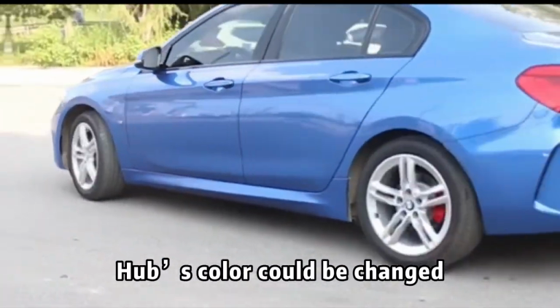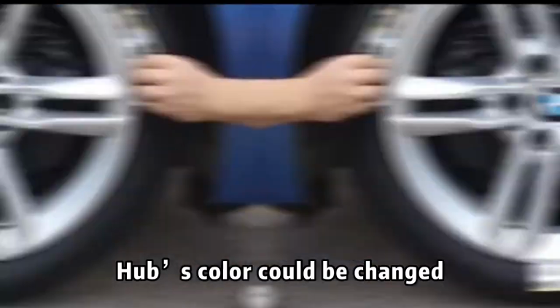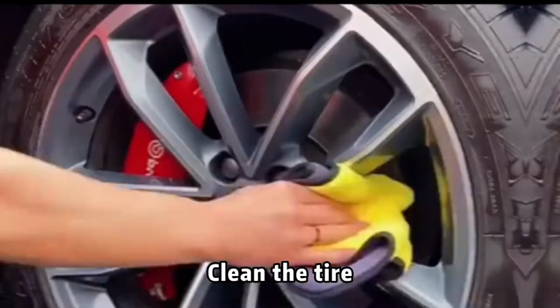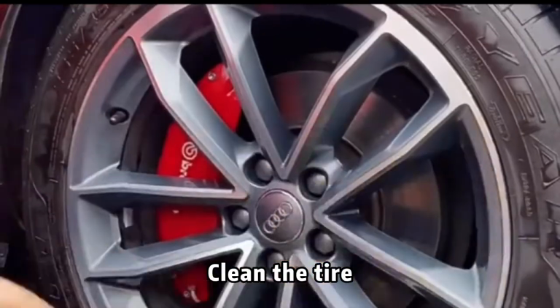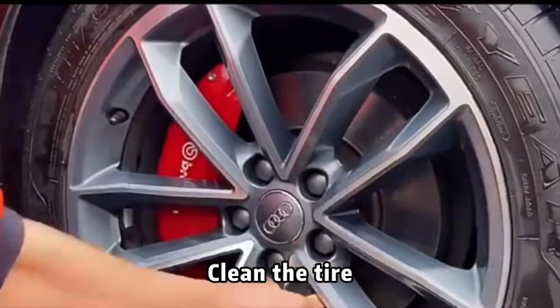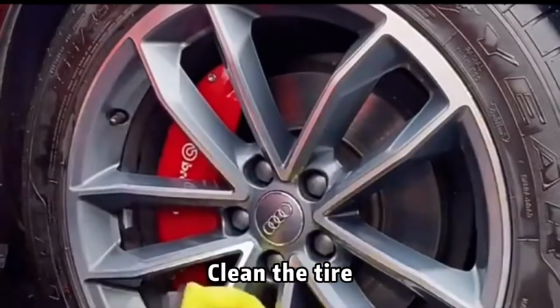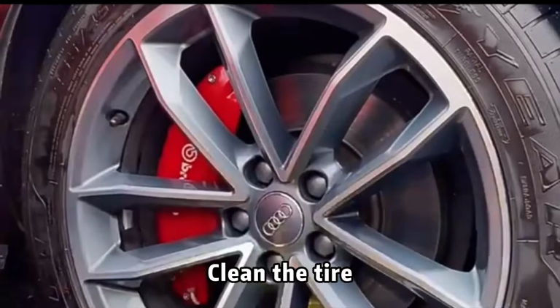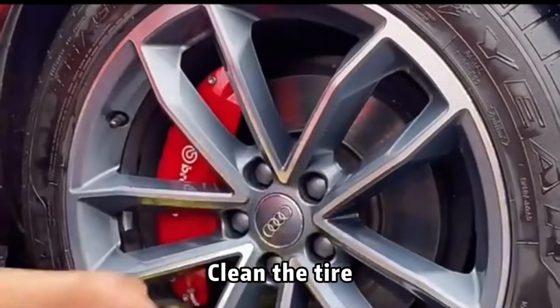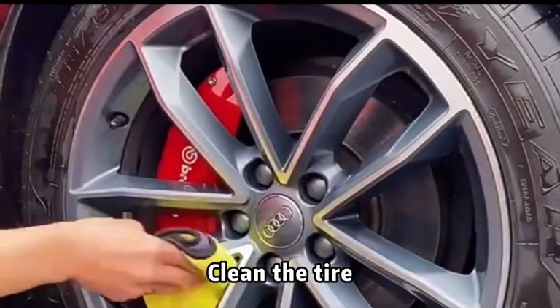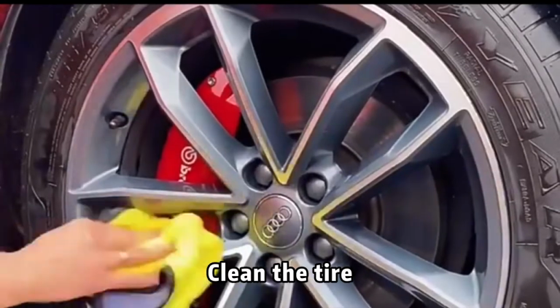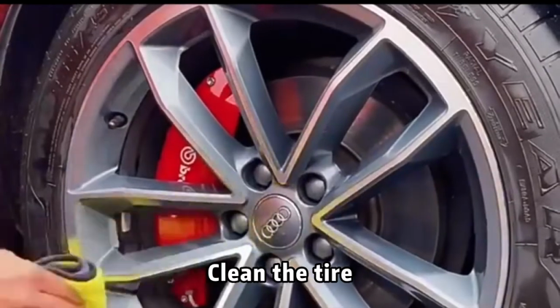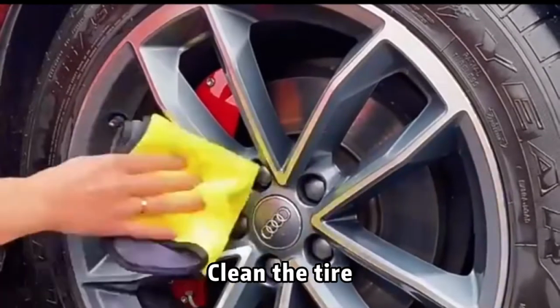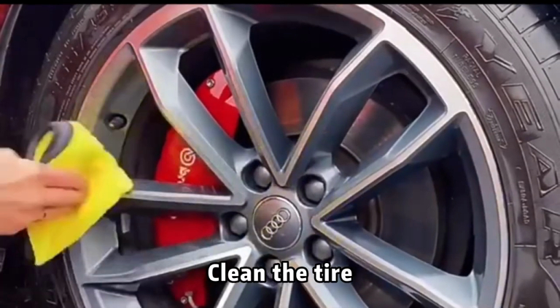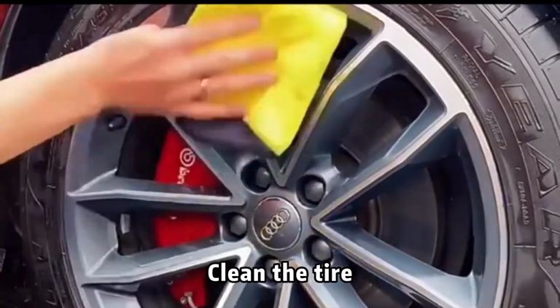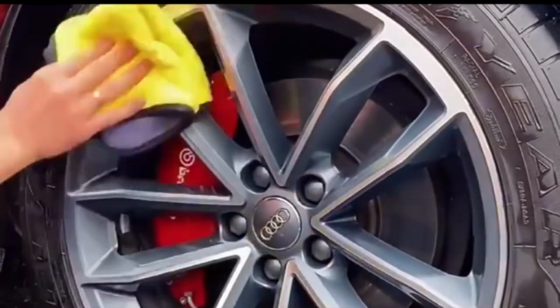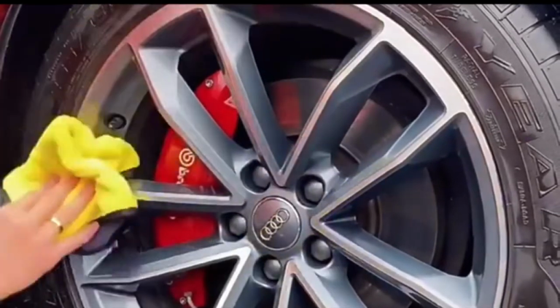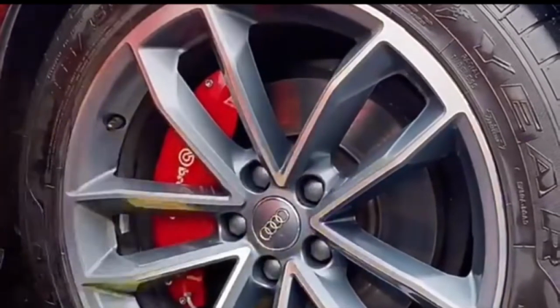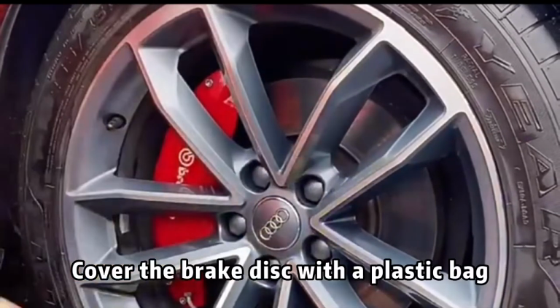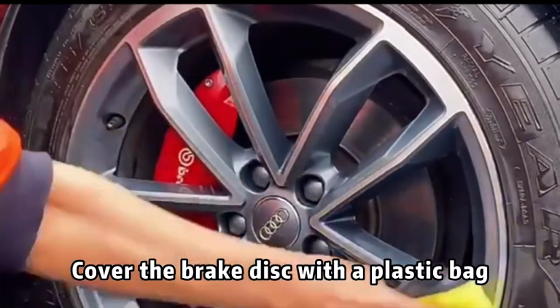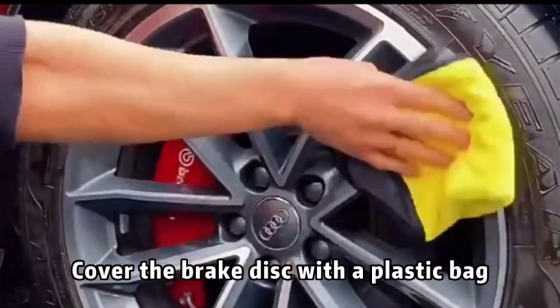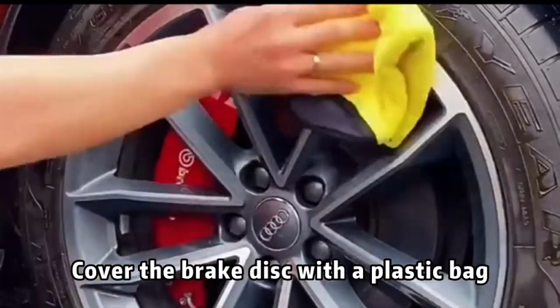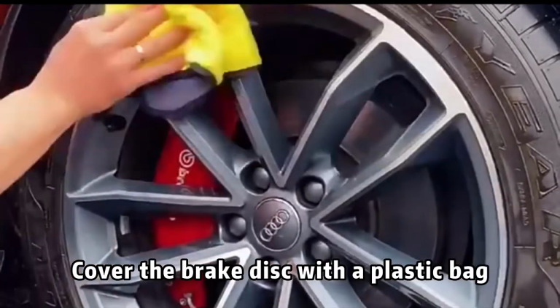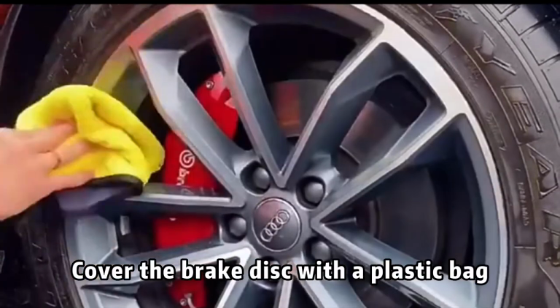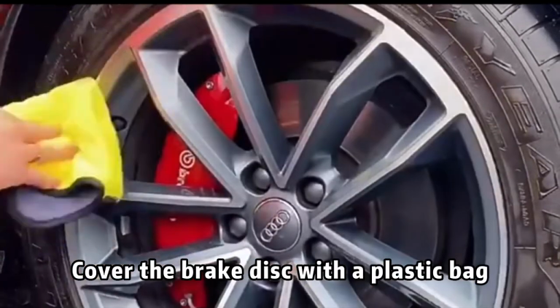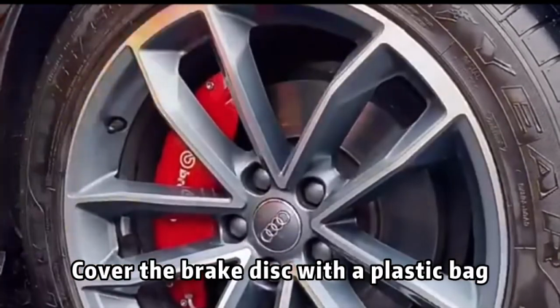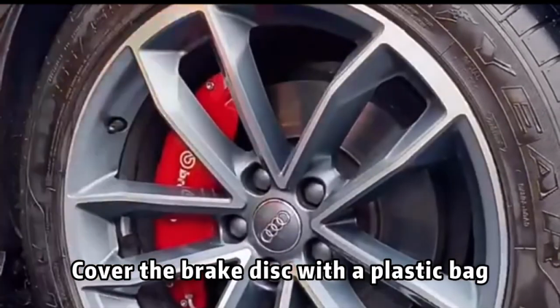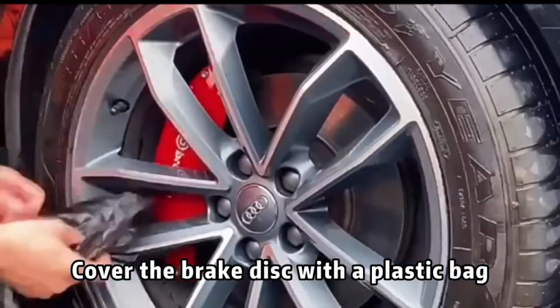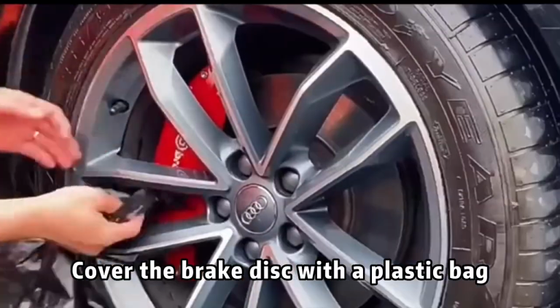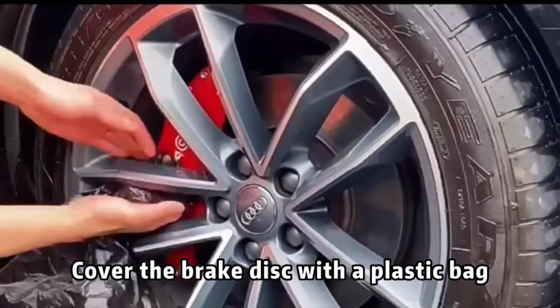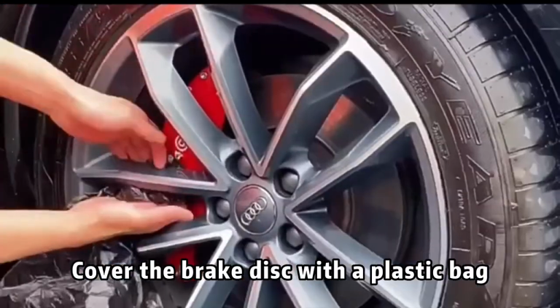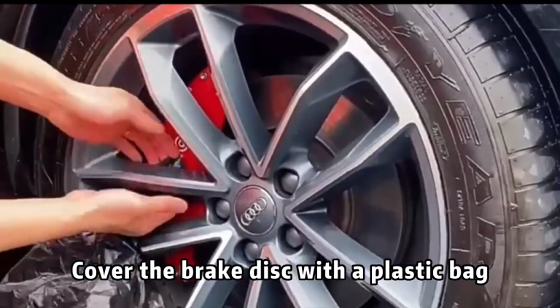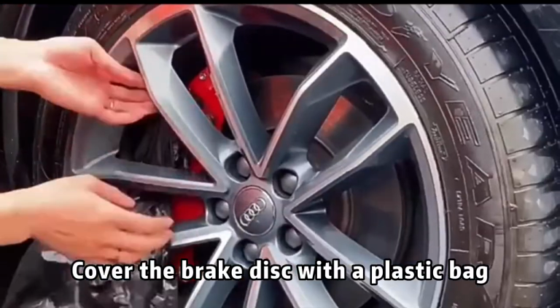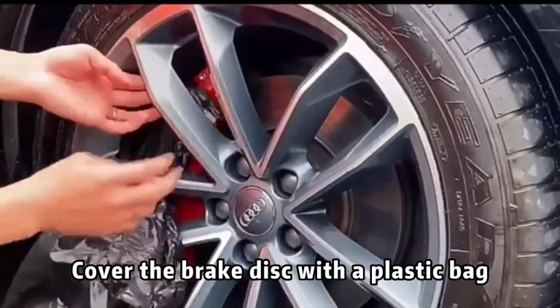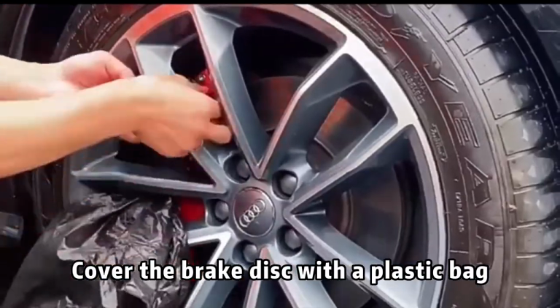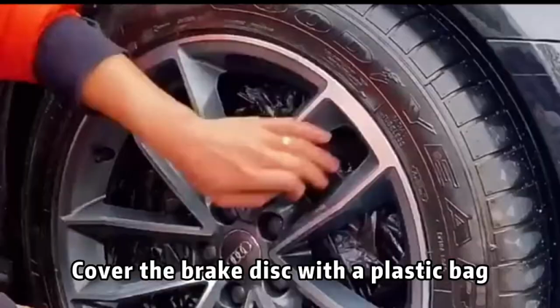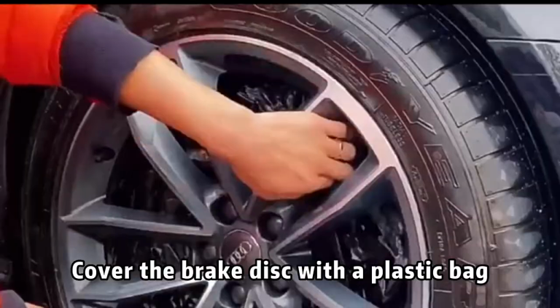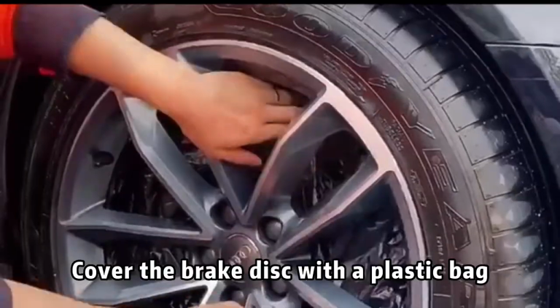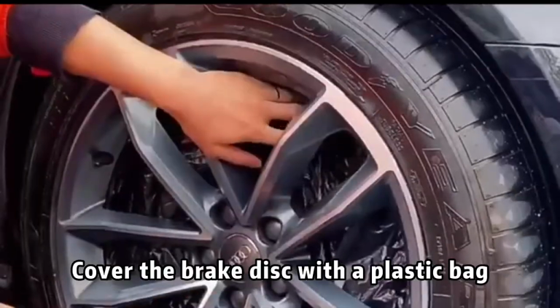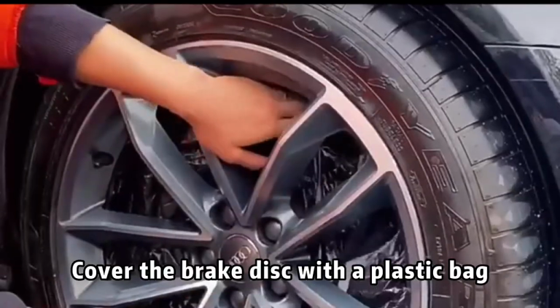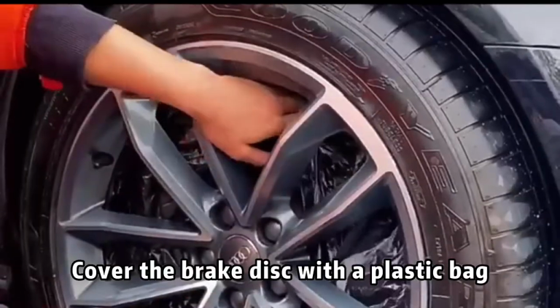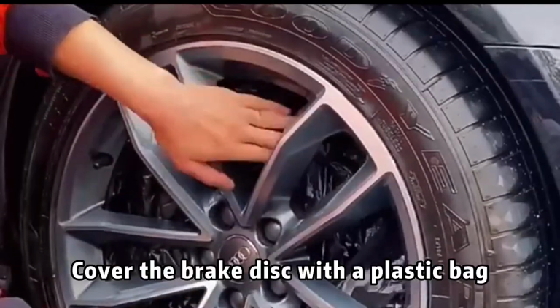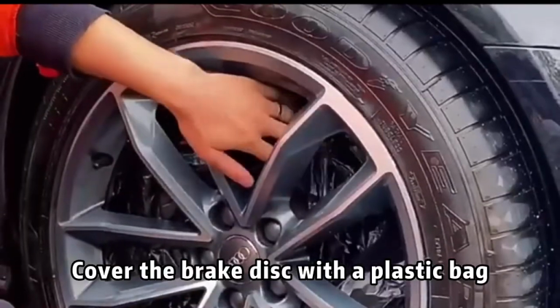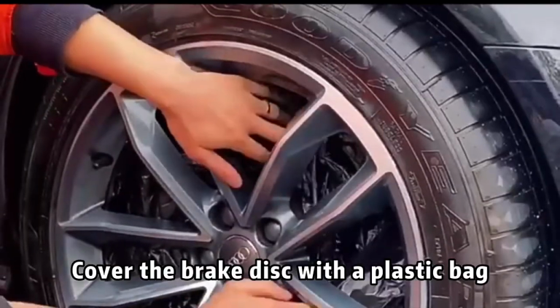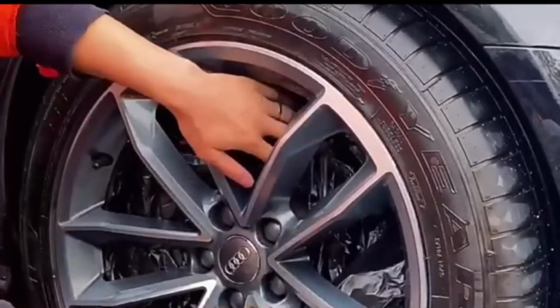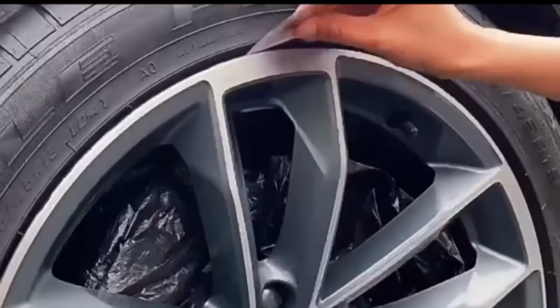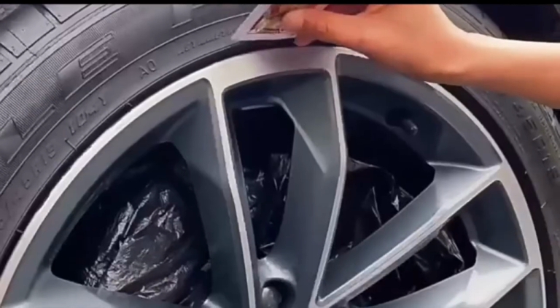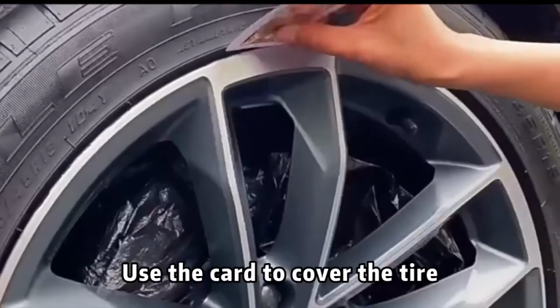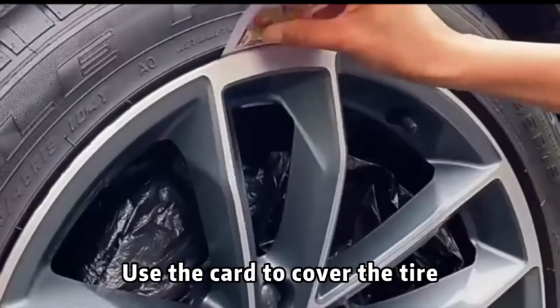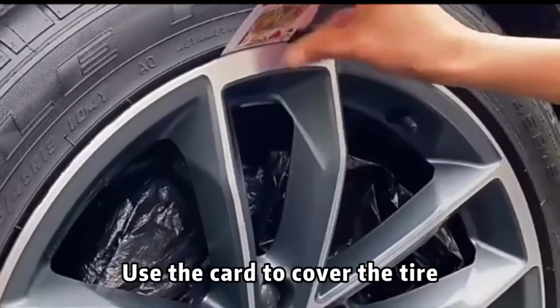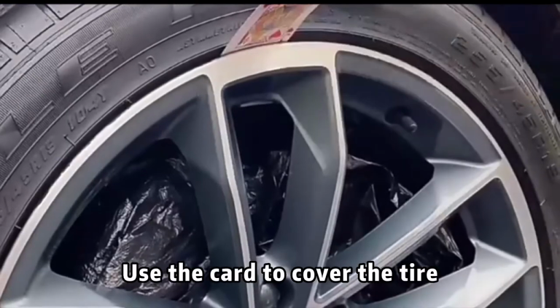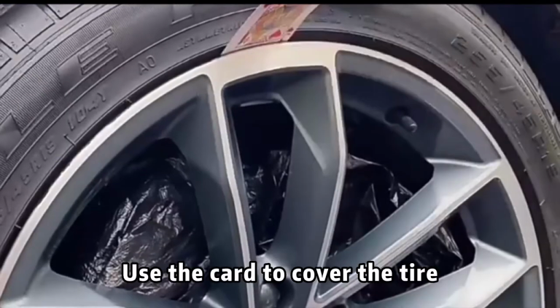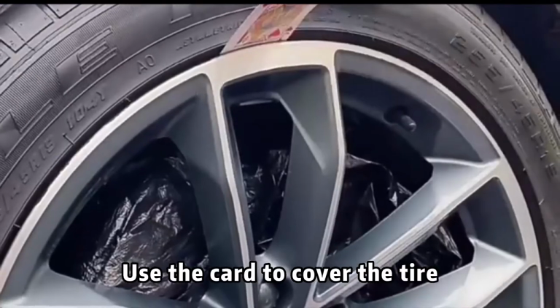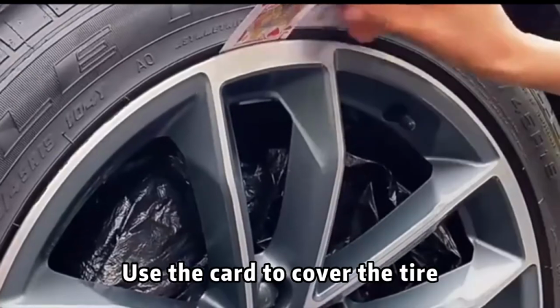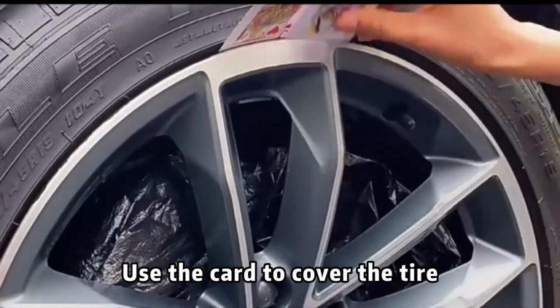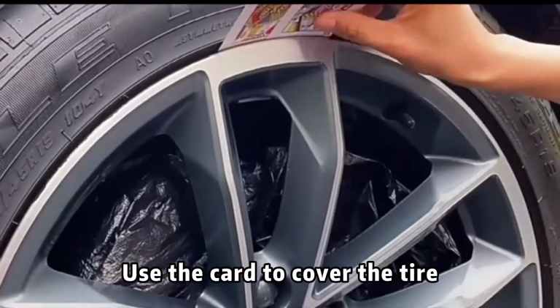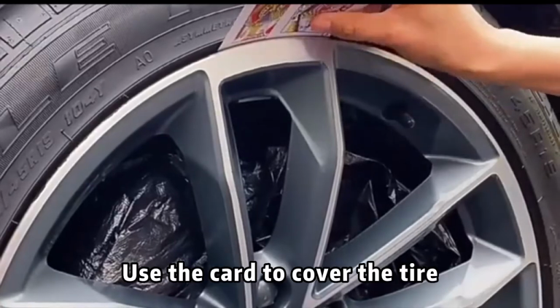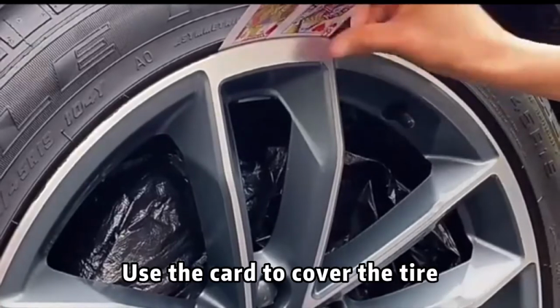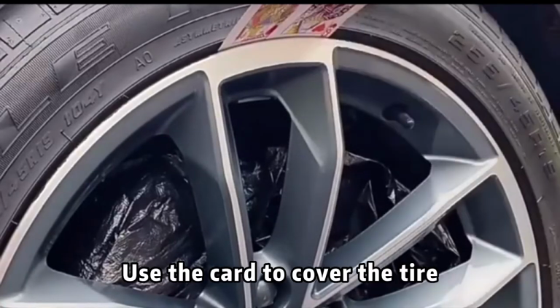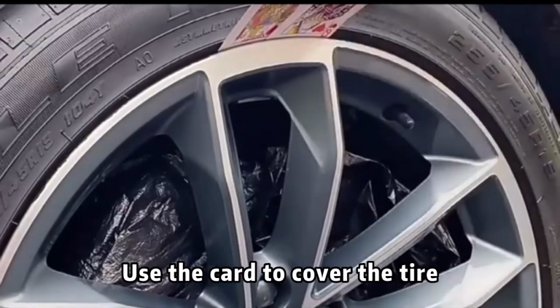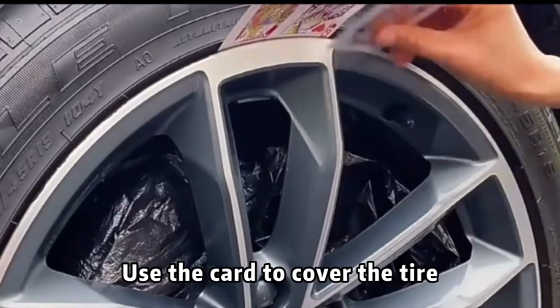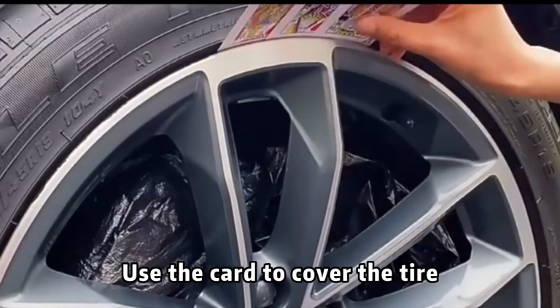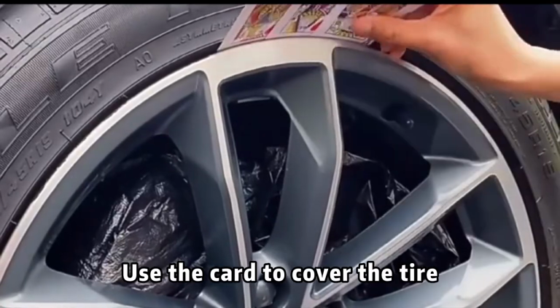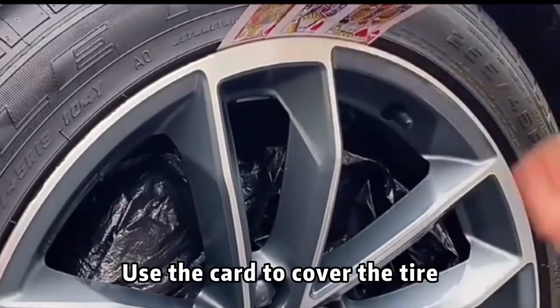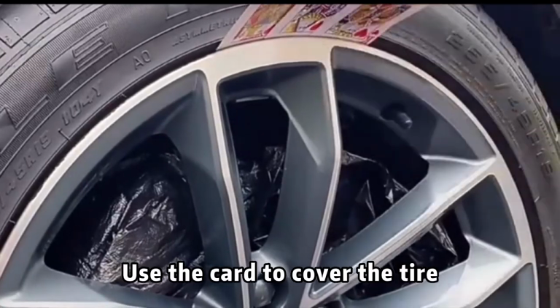Clean the tire. Cover the brick with a squeeze of plastic back. Use the card to cover the tire.